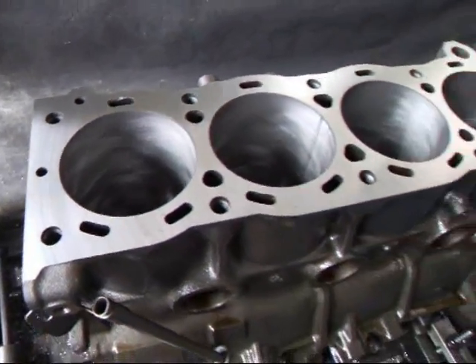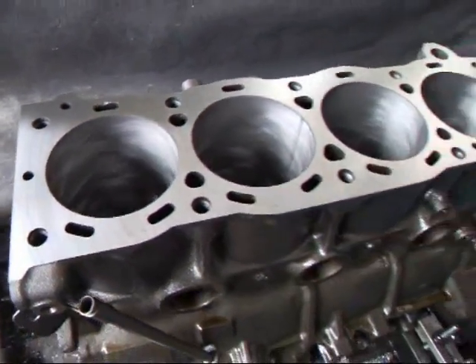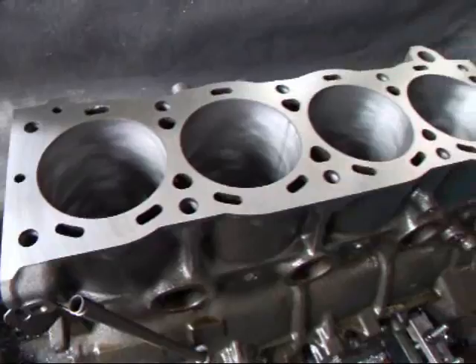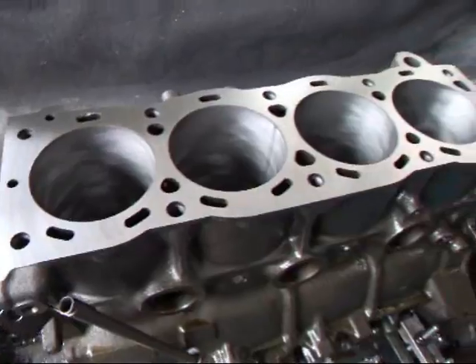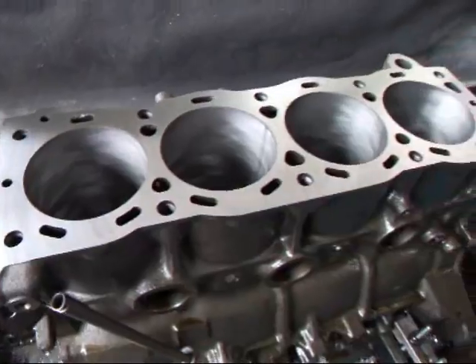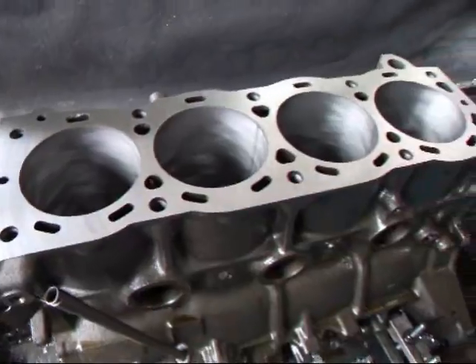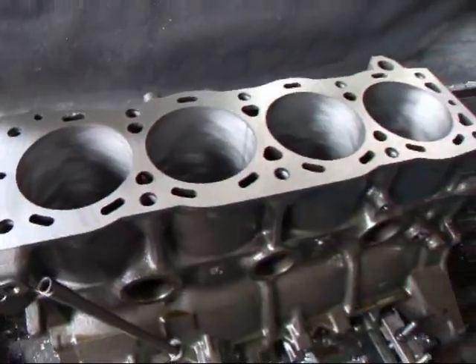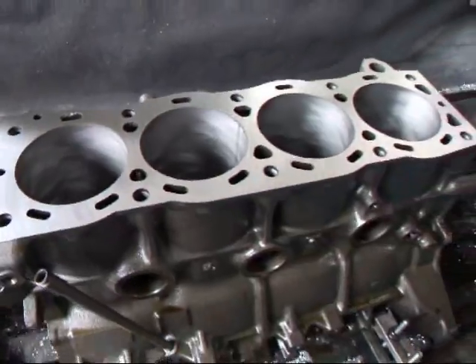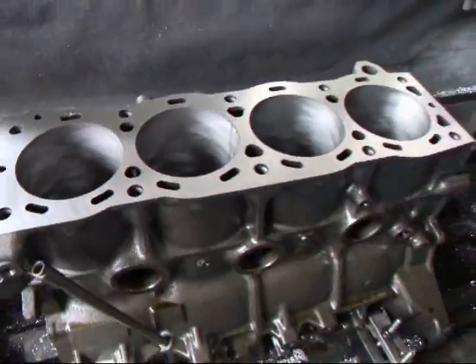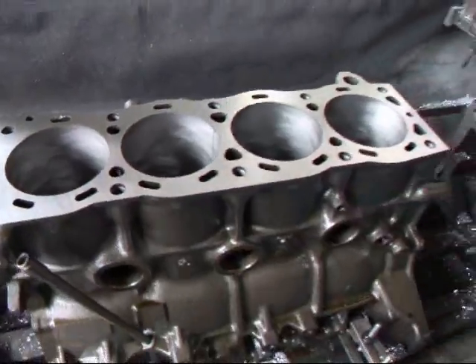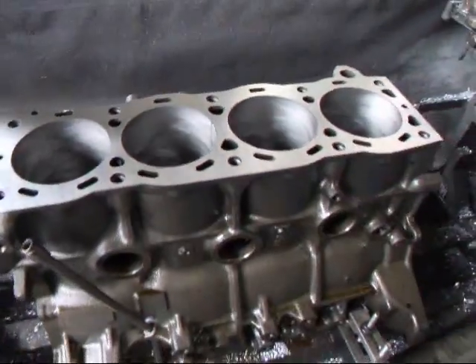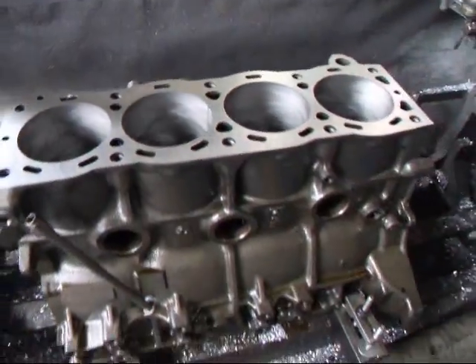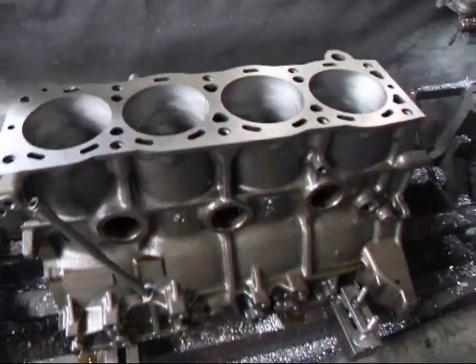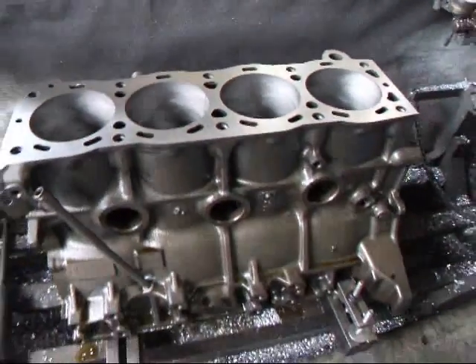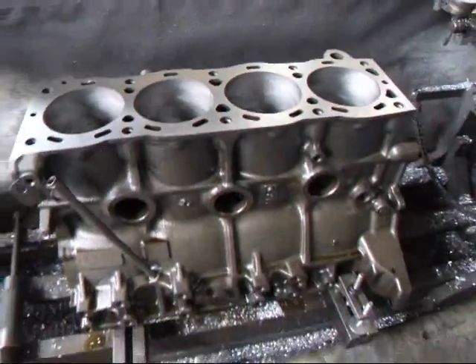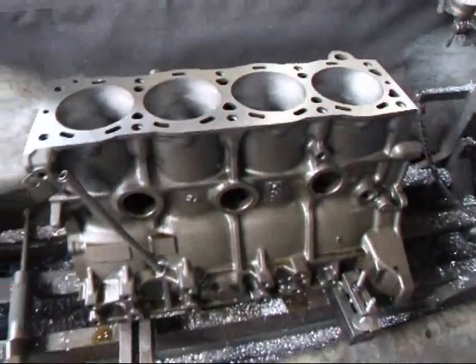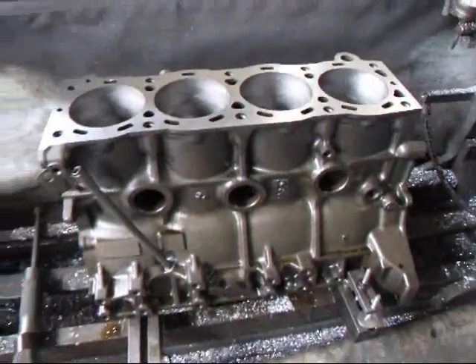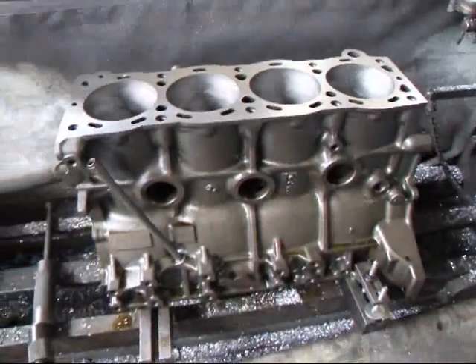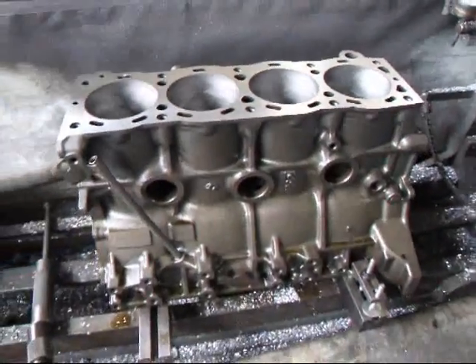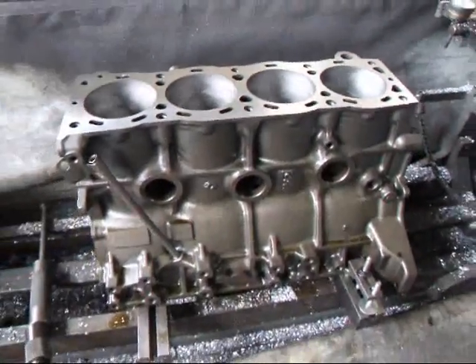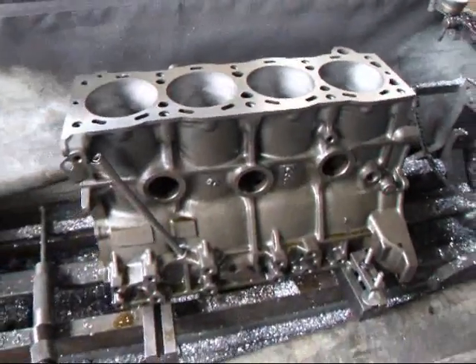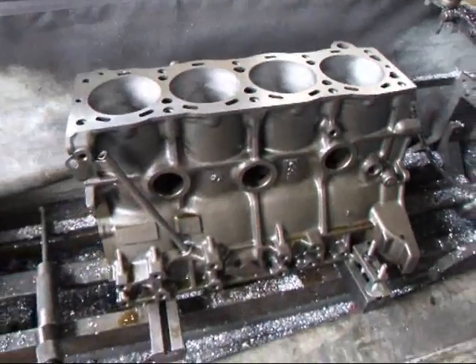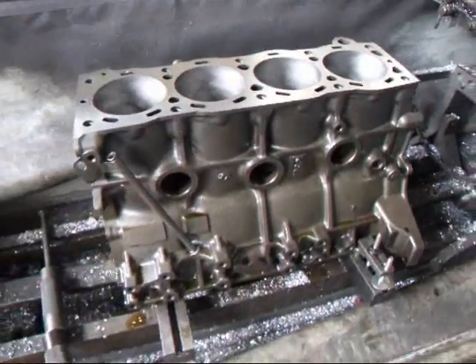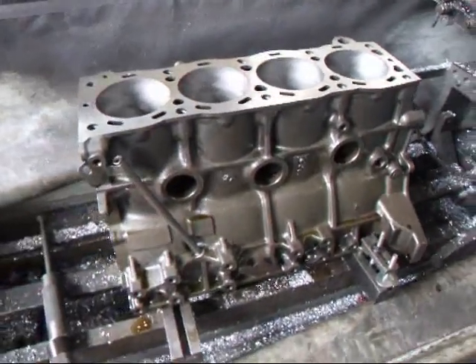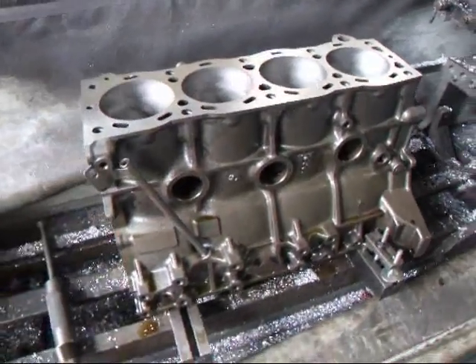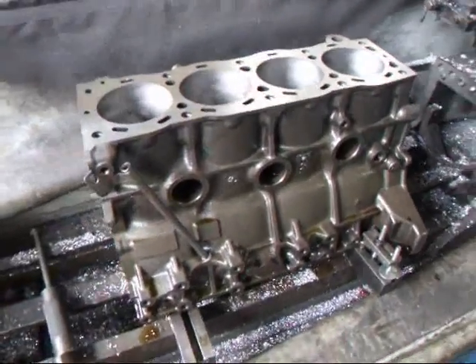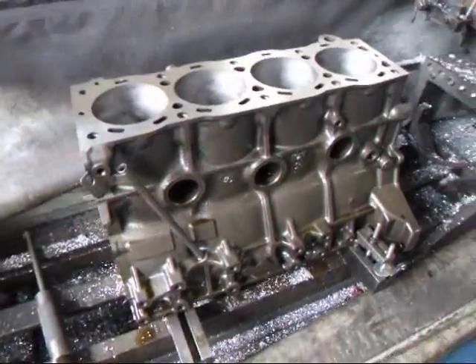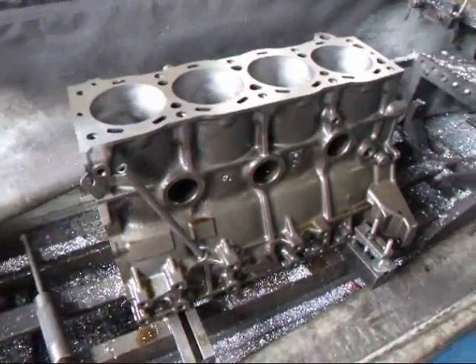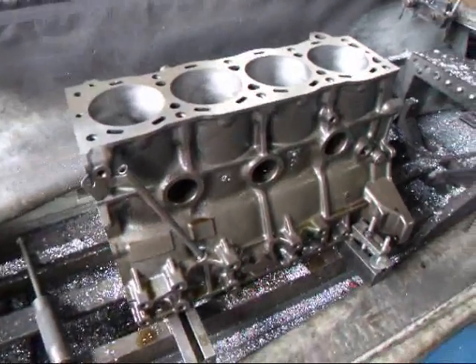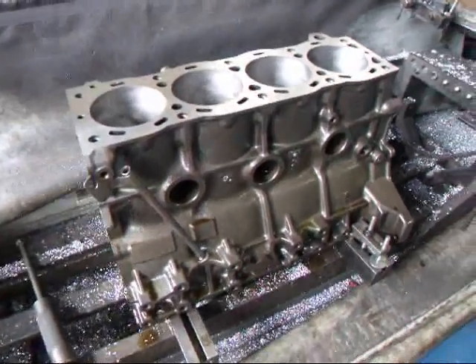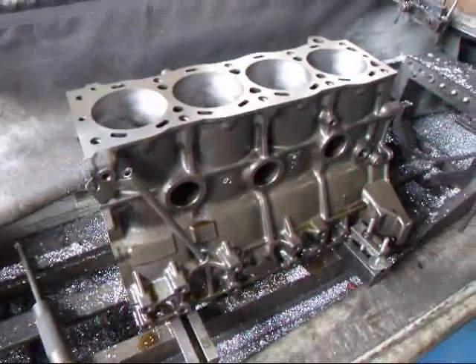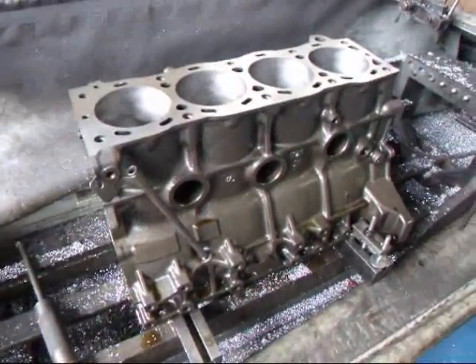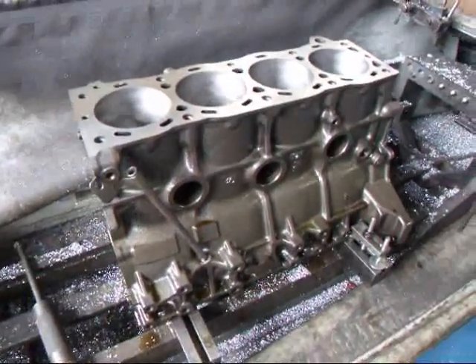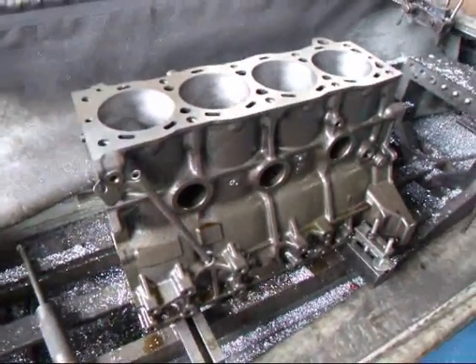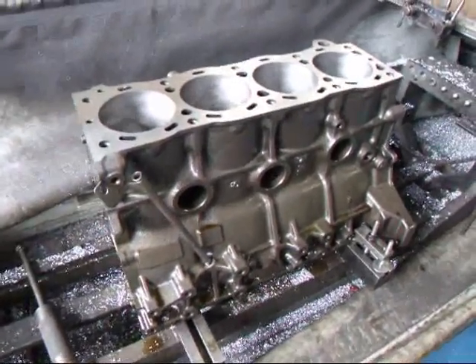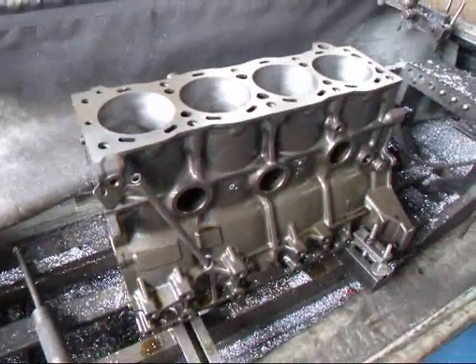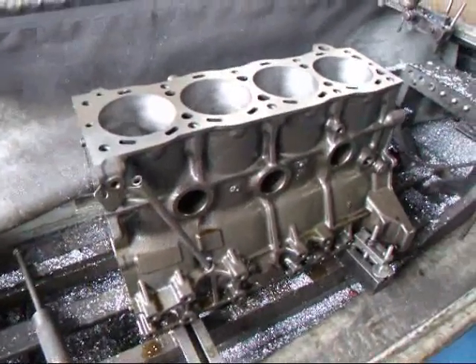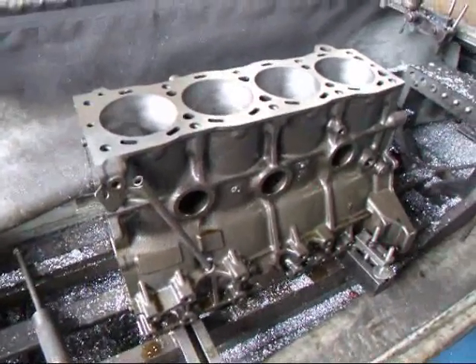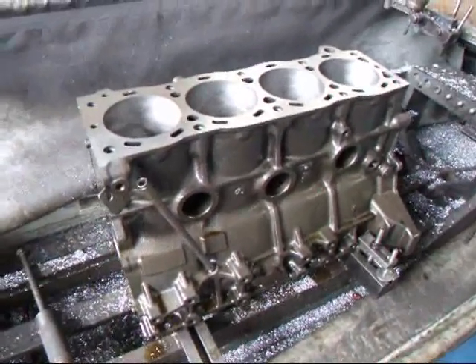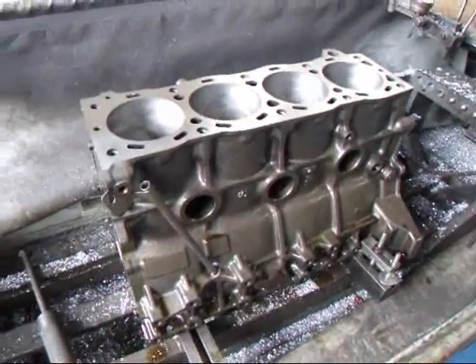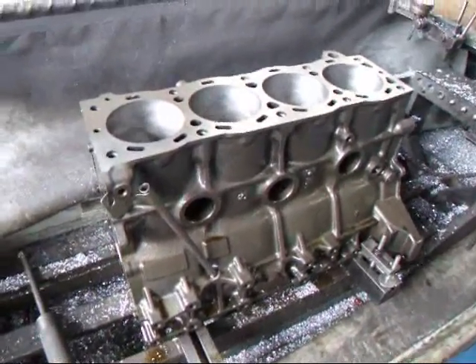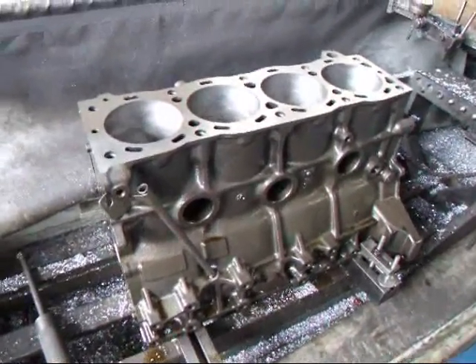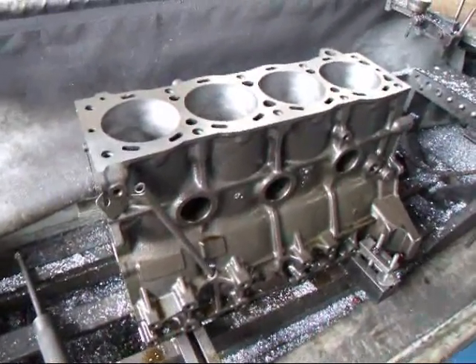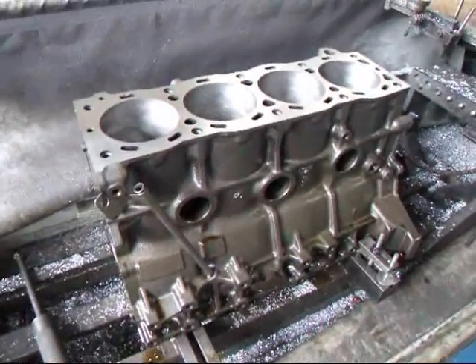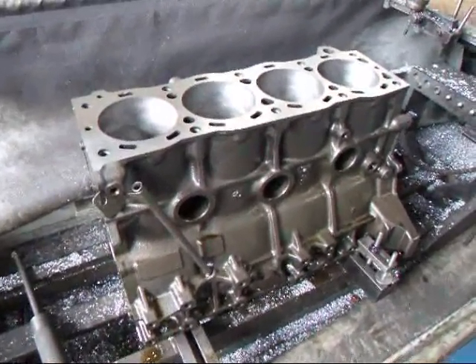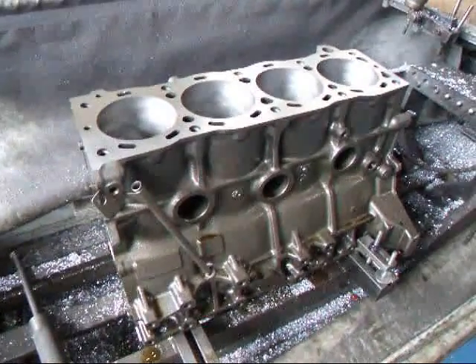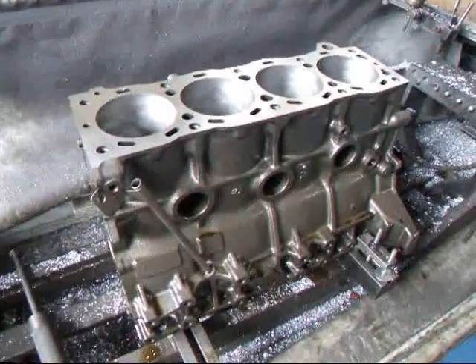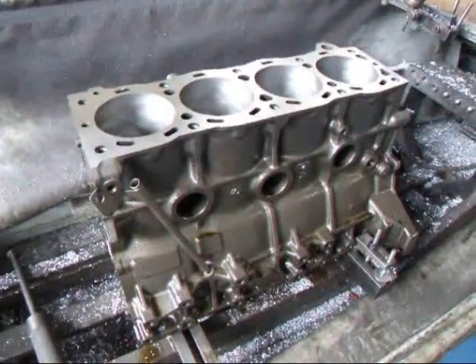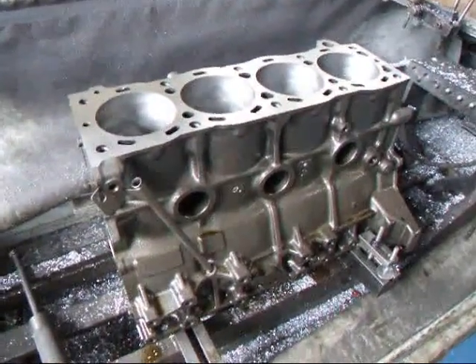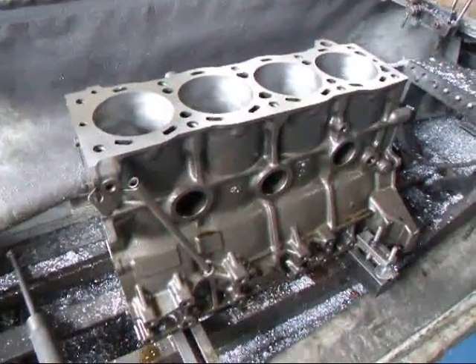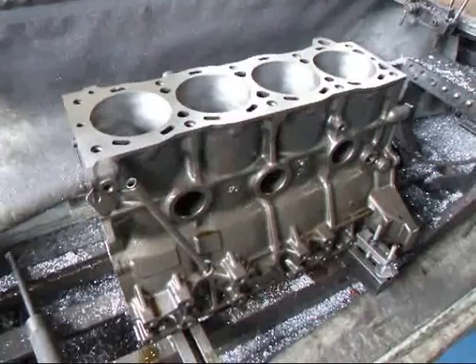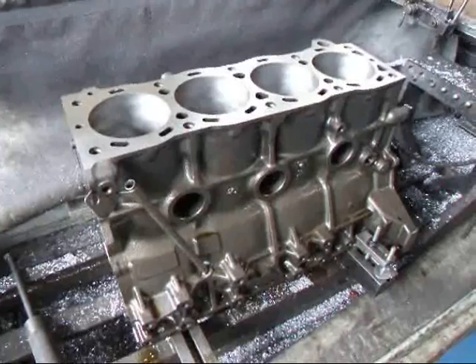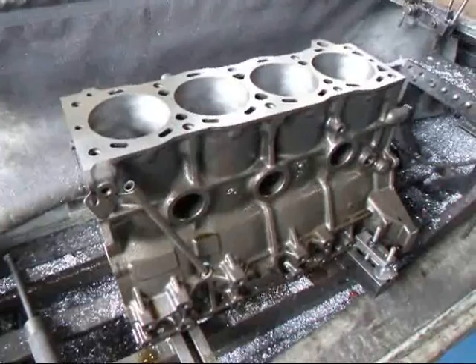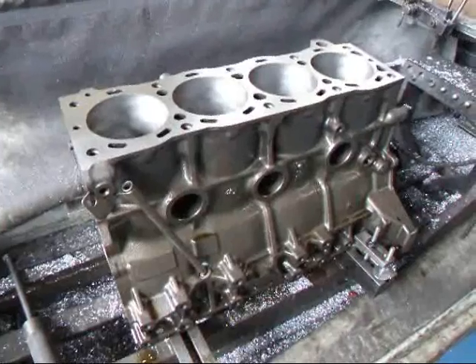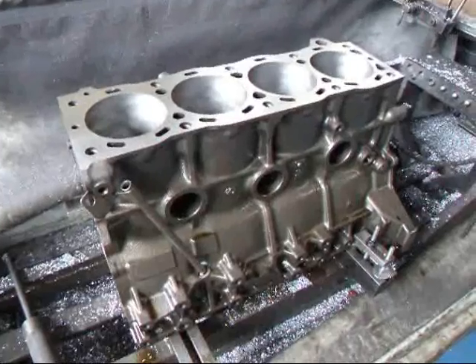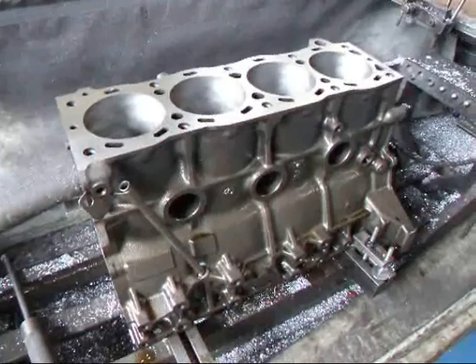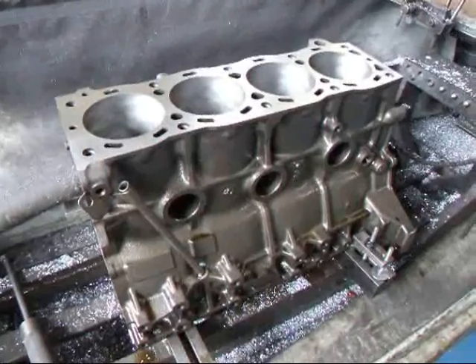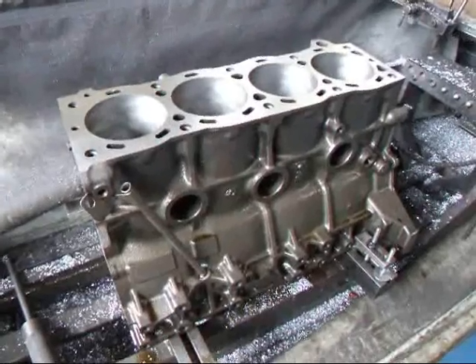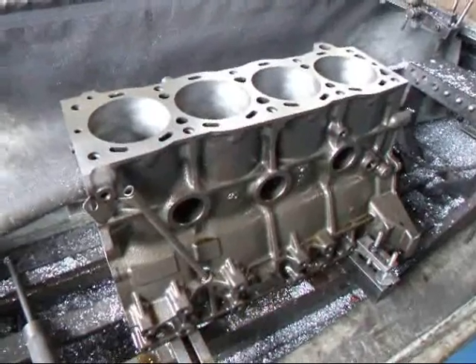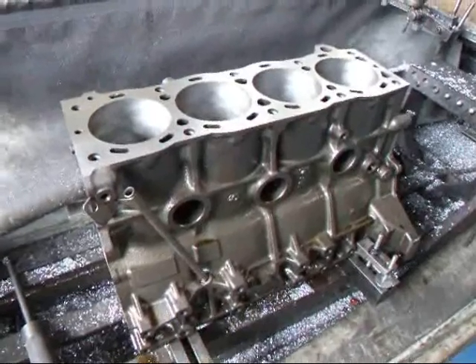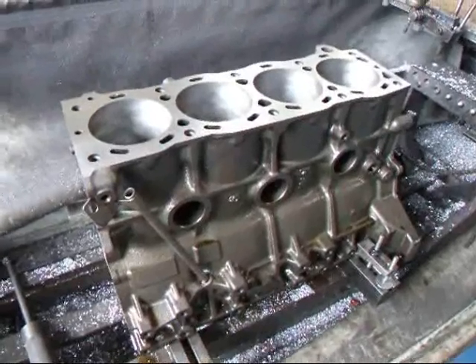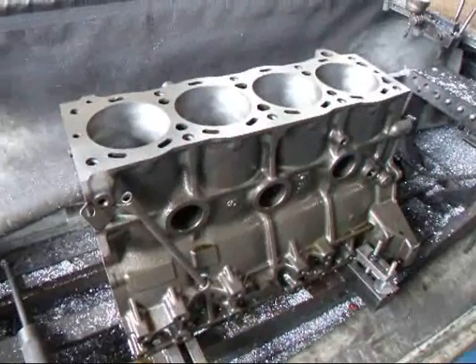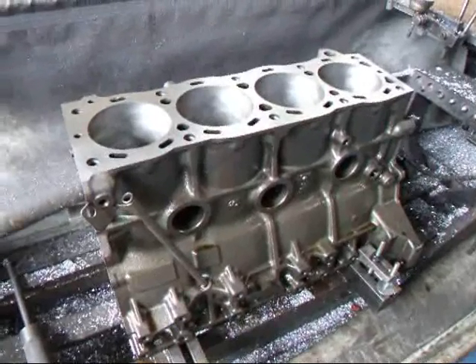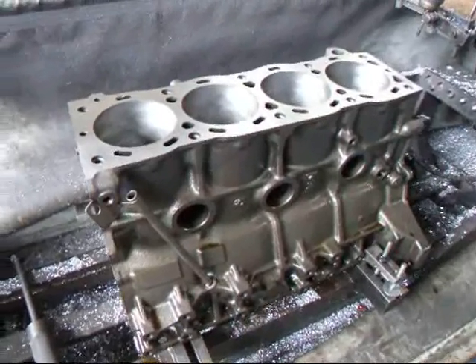If you have questions about 22R engine rebuilding or machine work, give us a call here at Costa Mesa R&D. We'll see you soon.